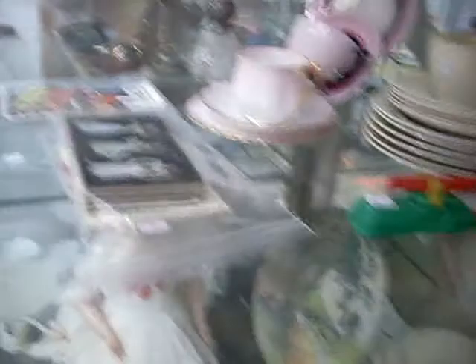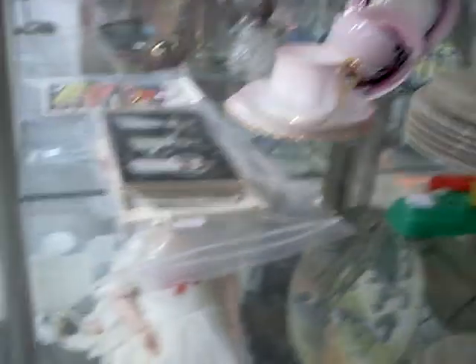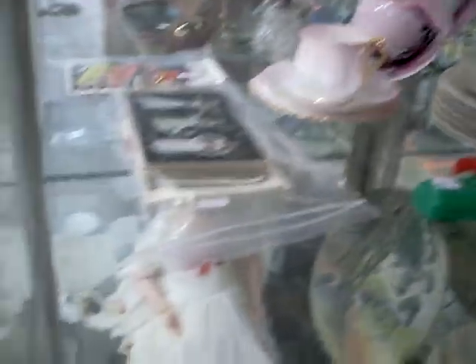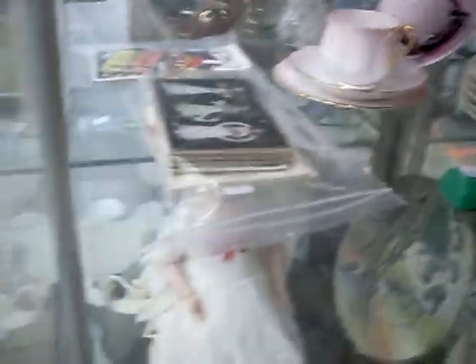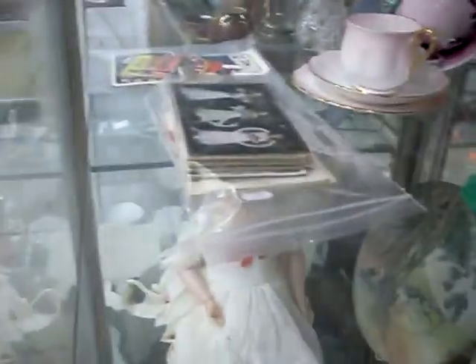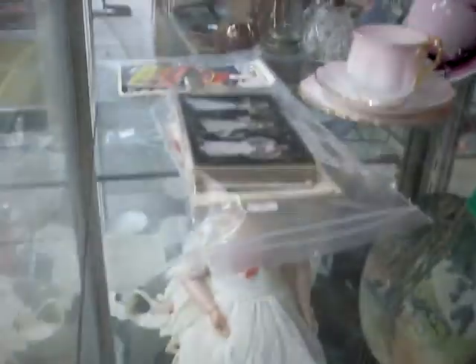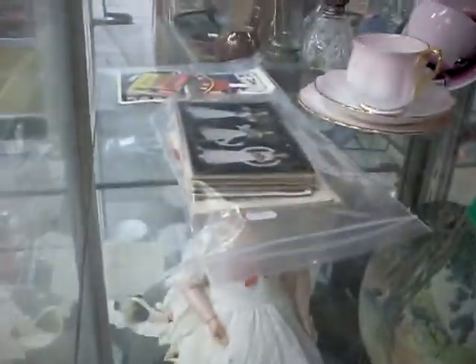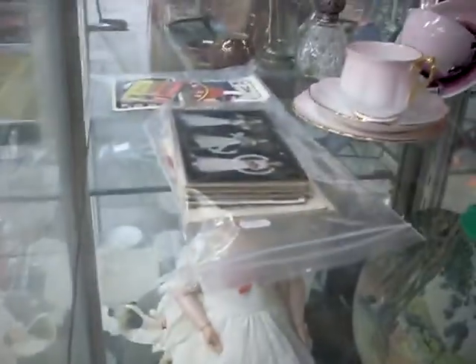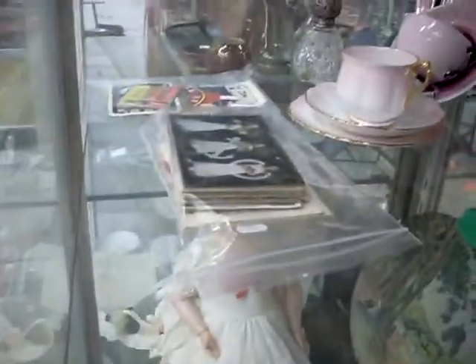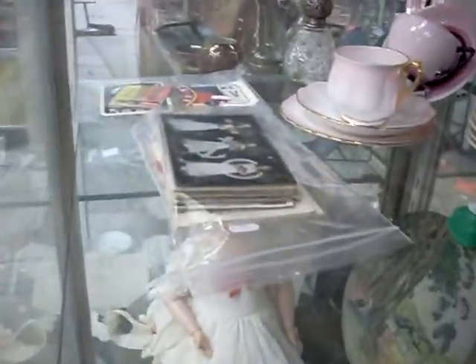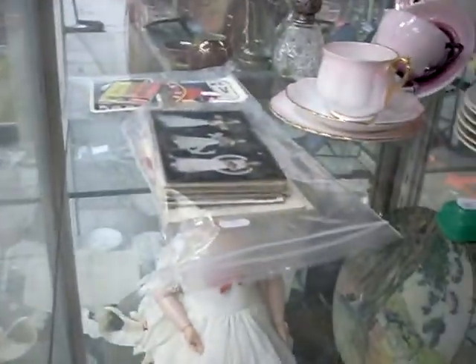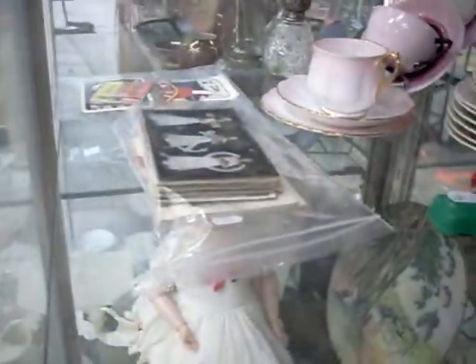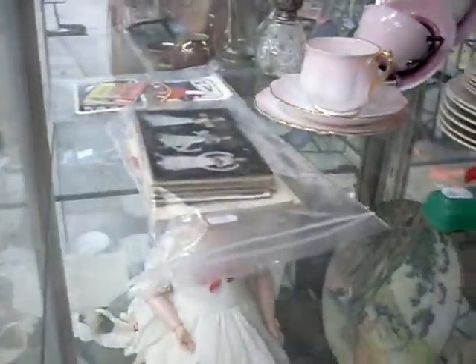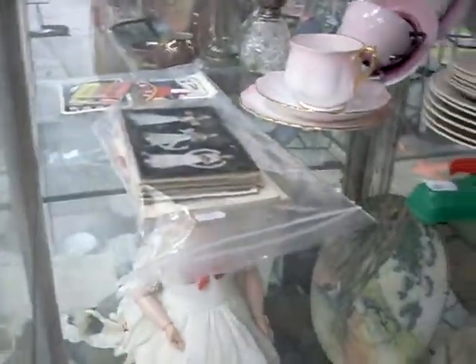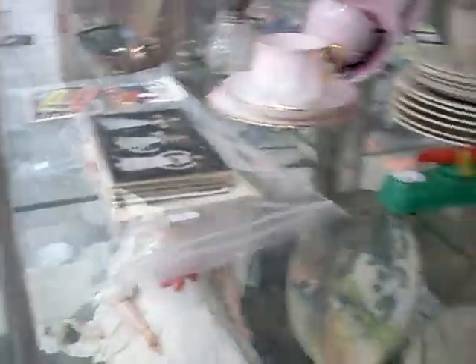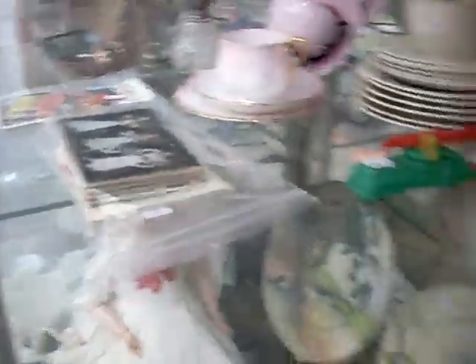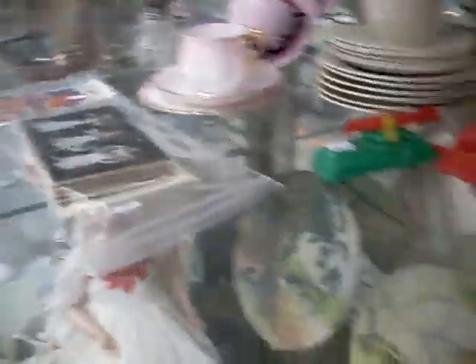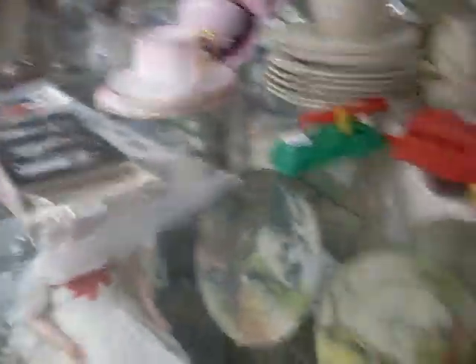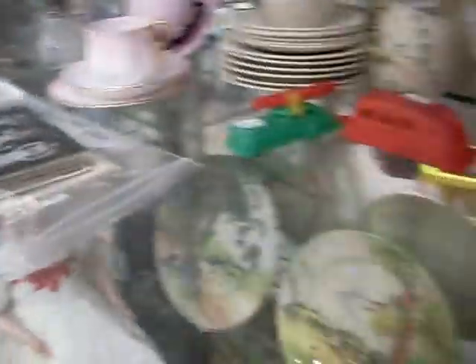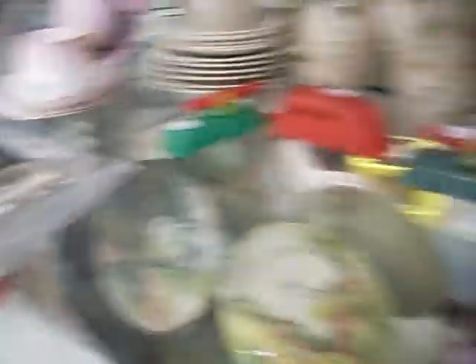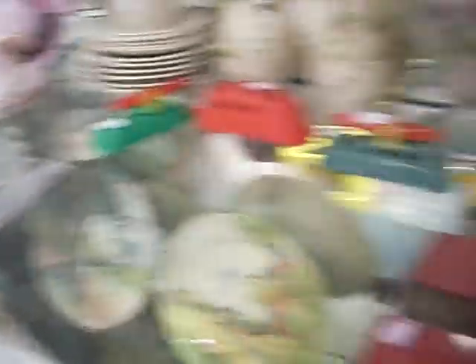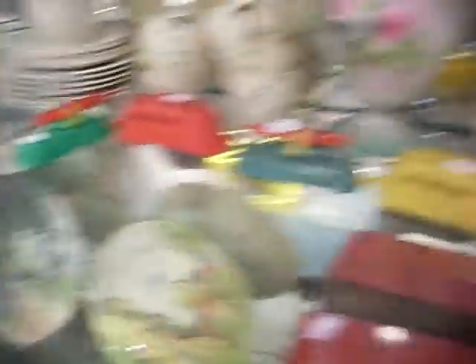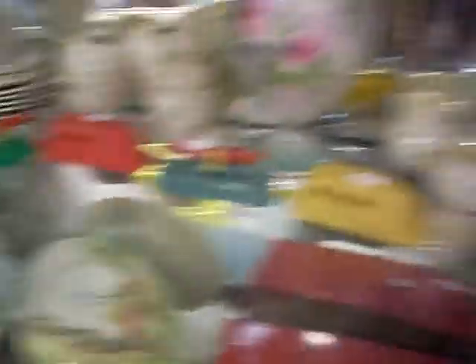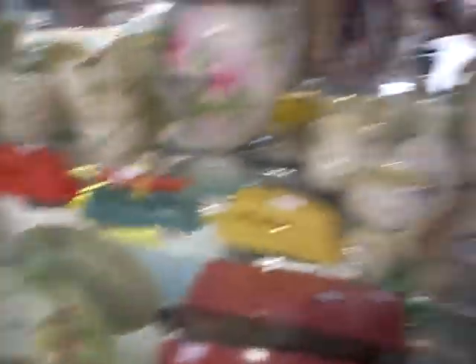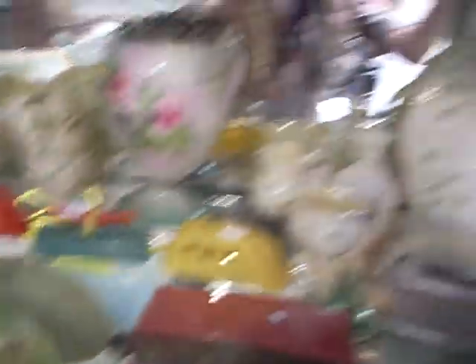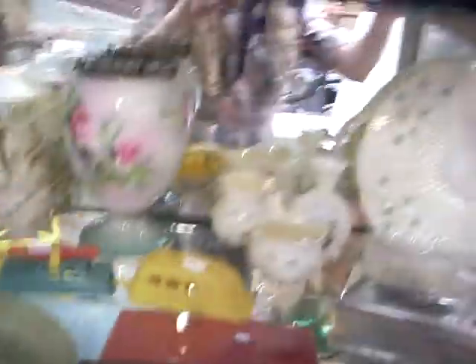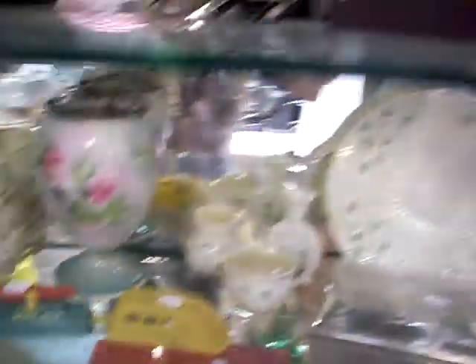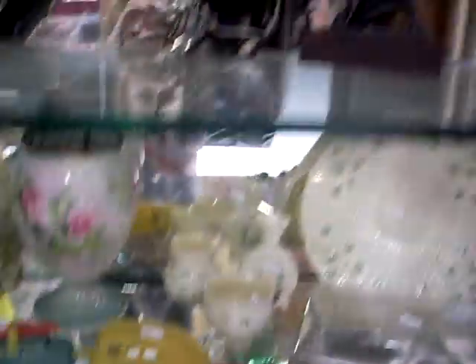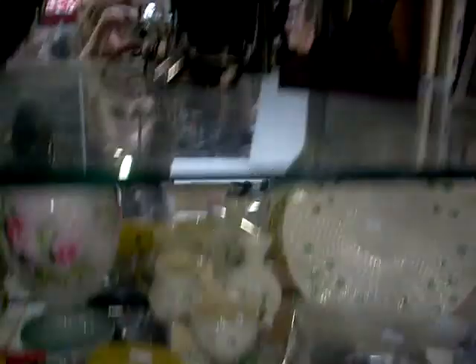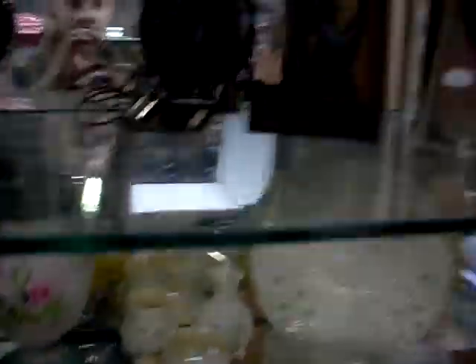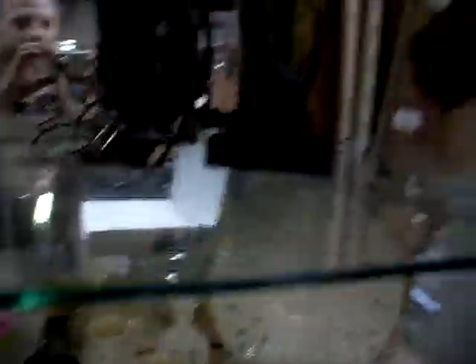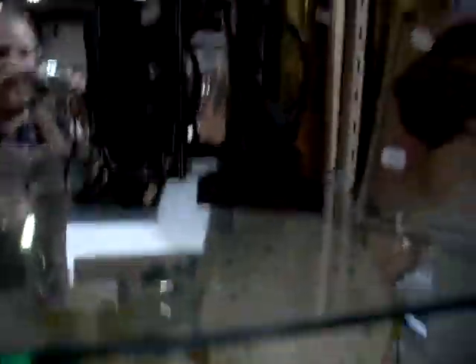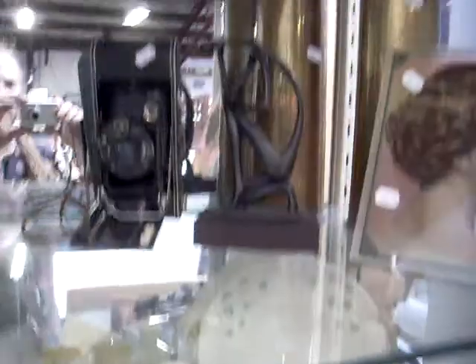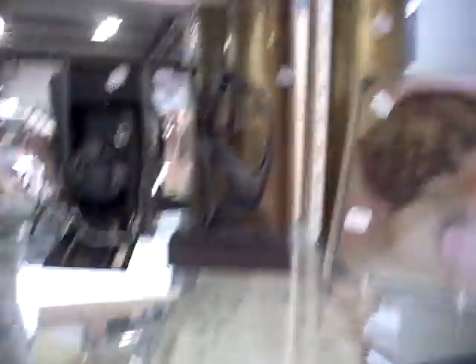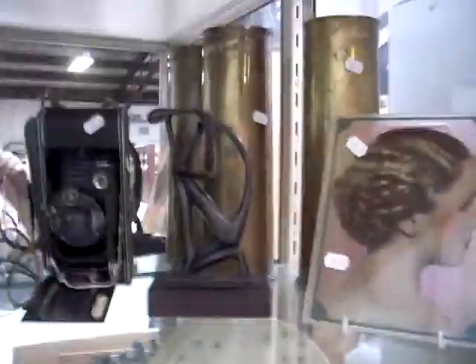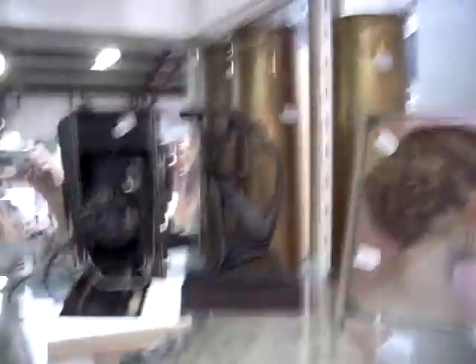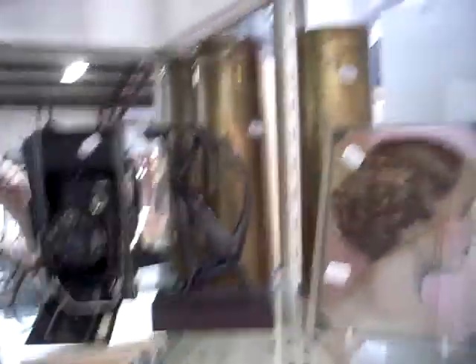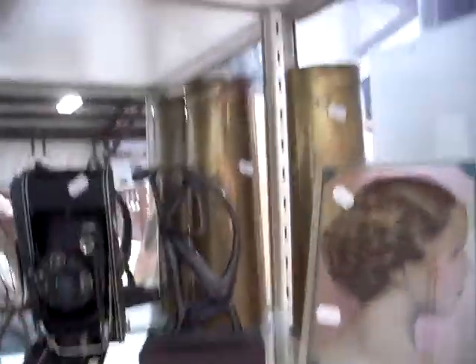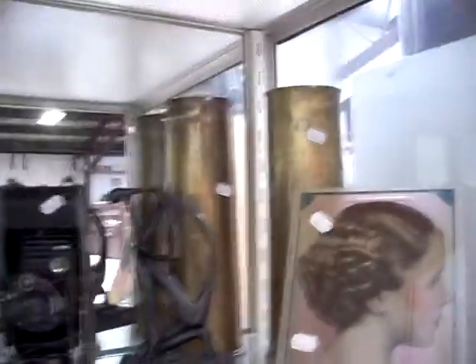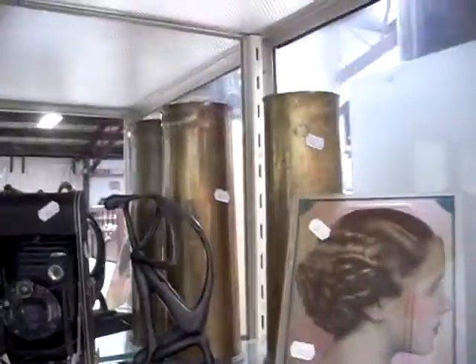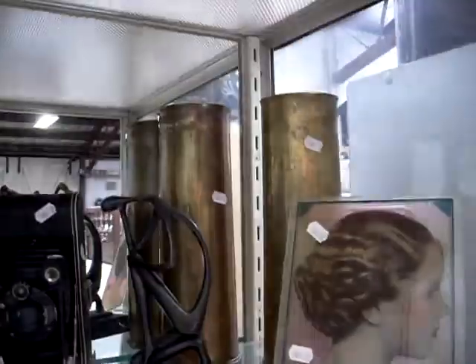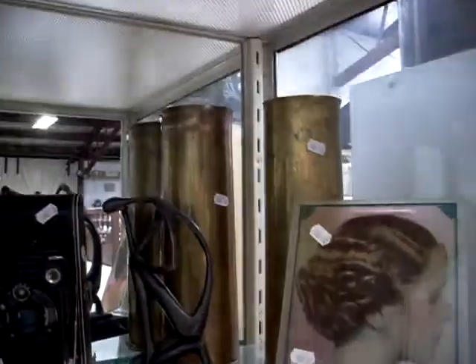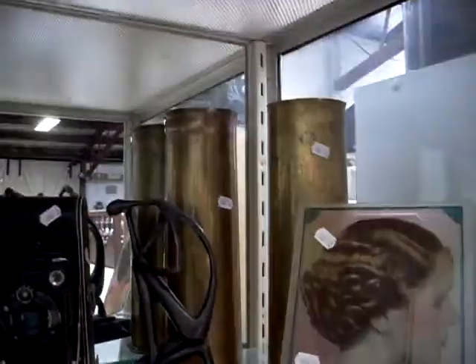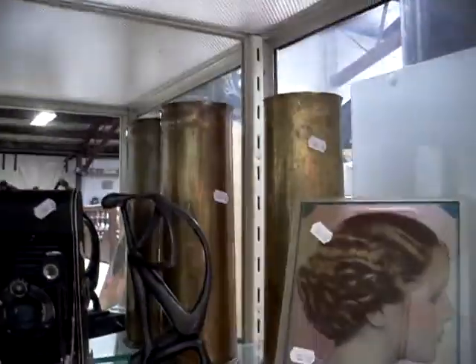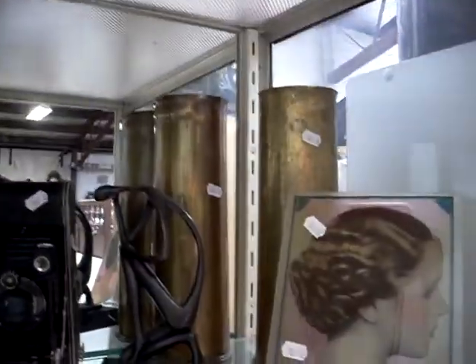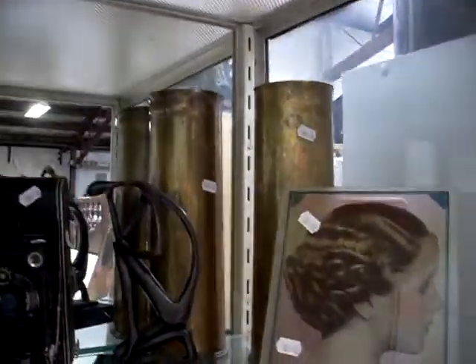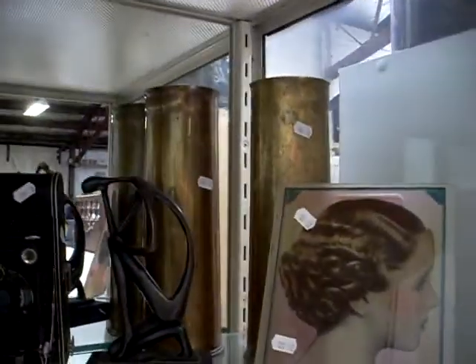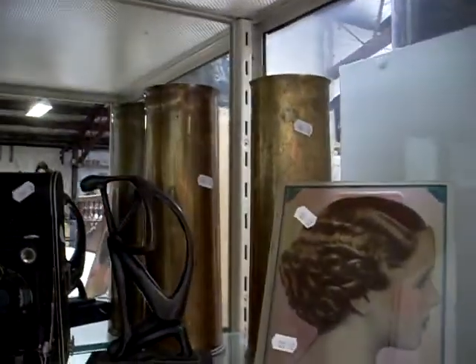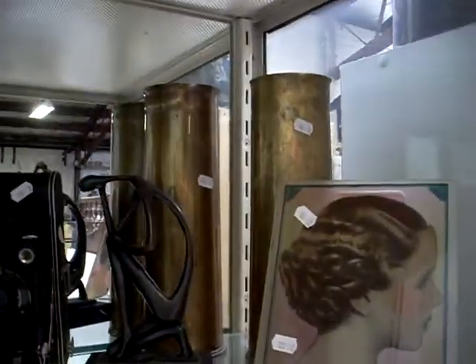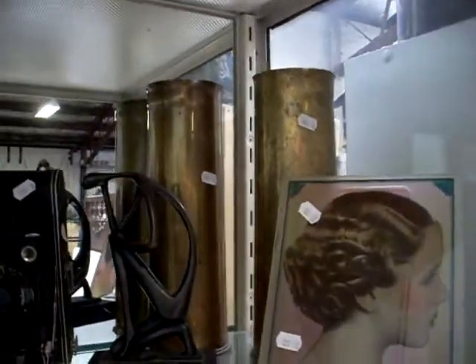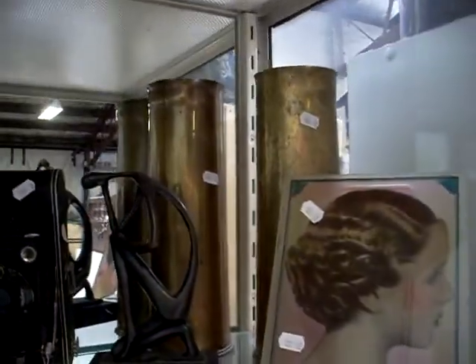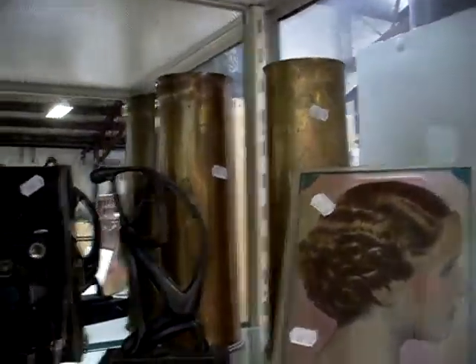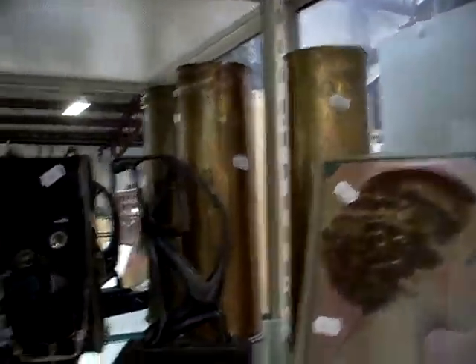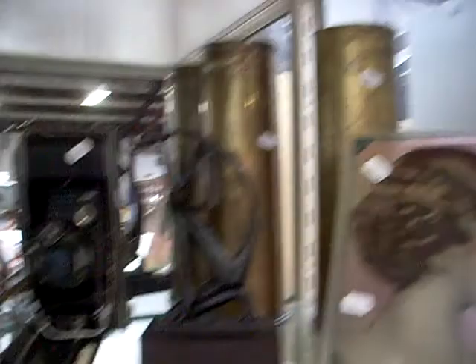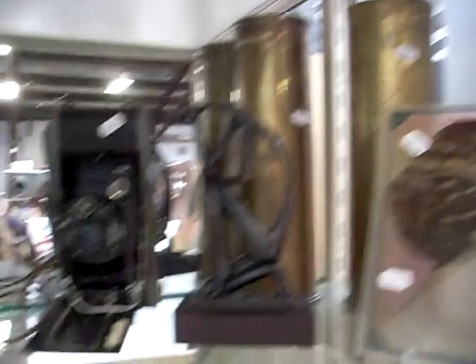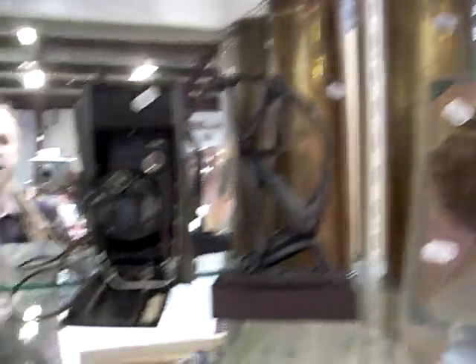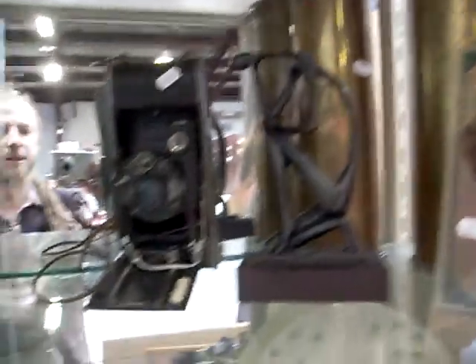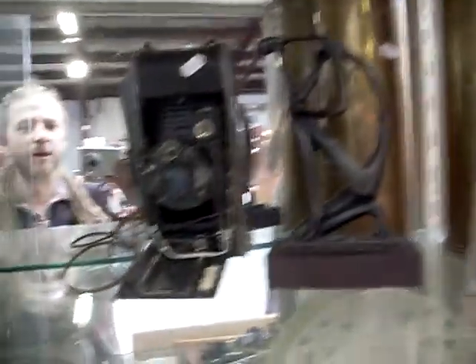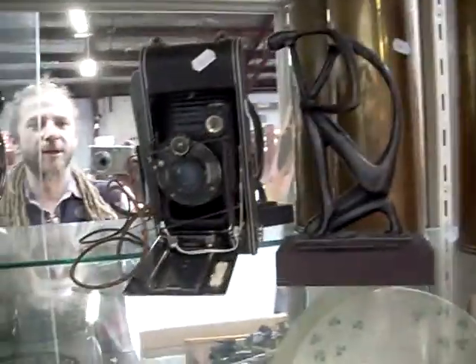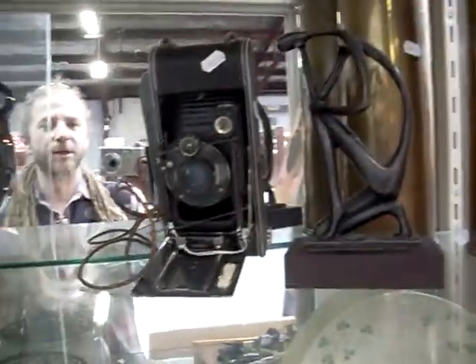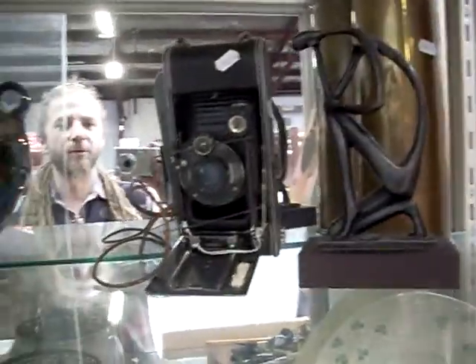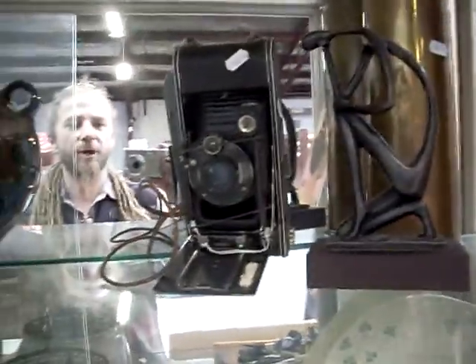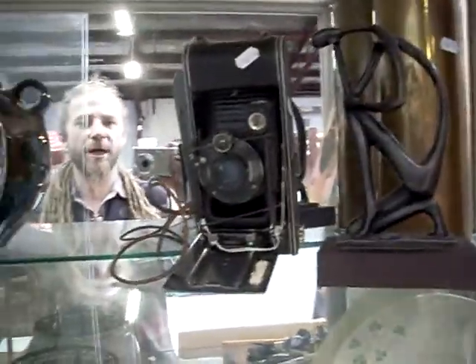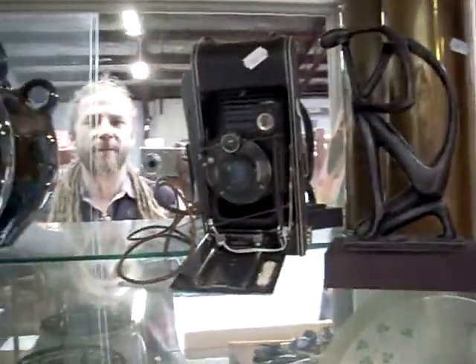Art Deco trio. Nice postcards. Pair of artillery trench art shells. Nice little camera.